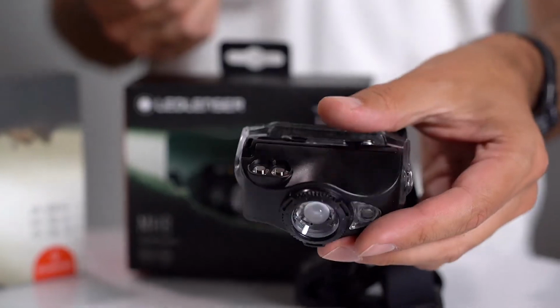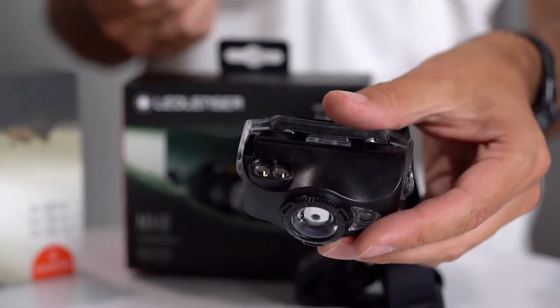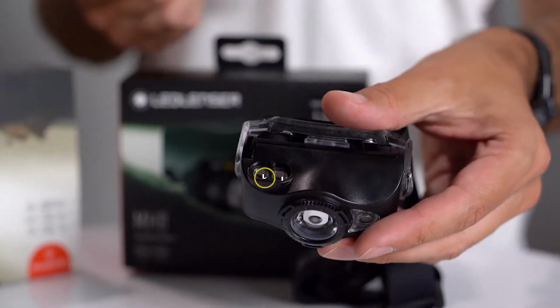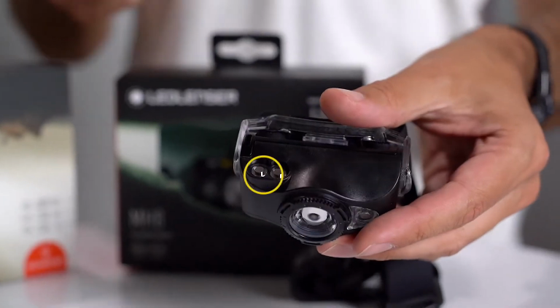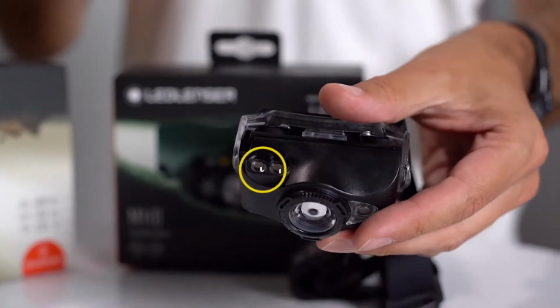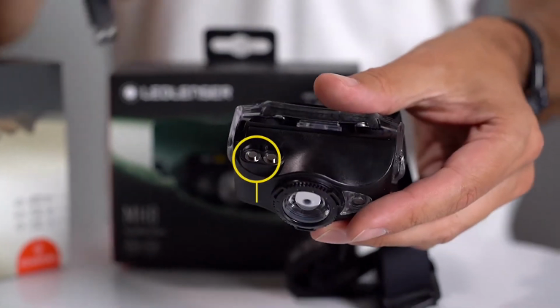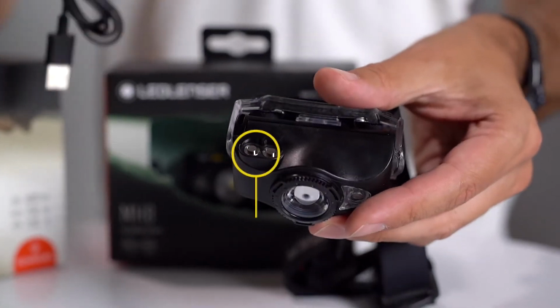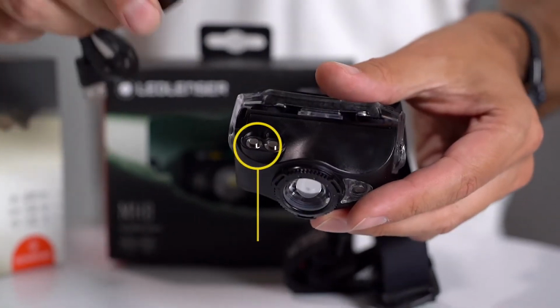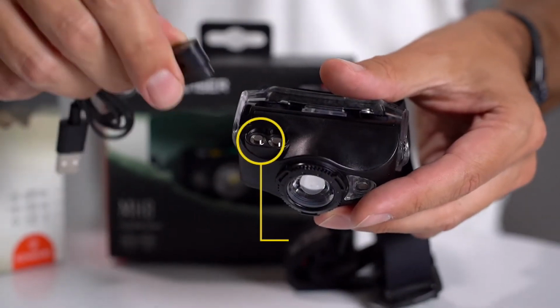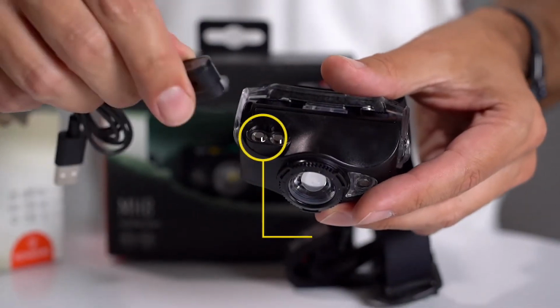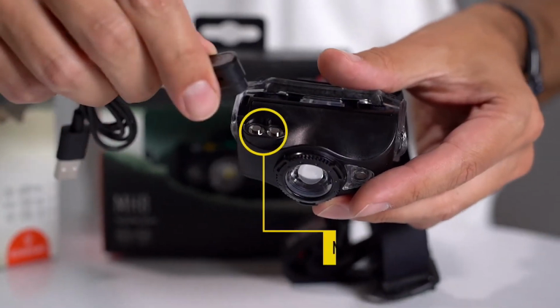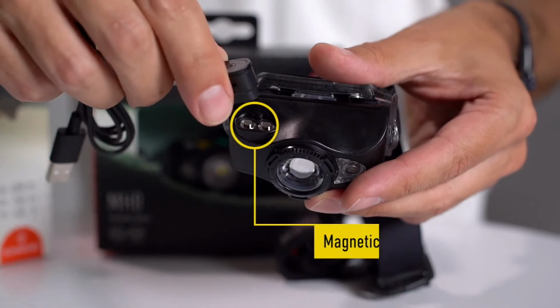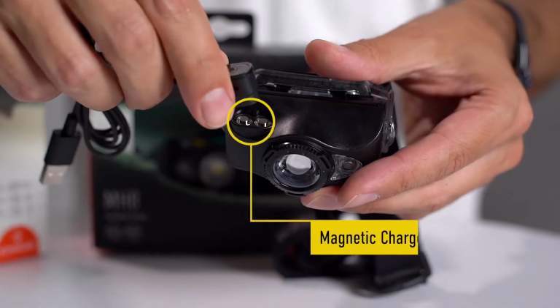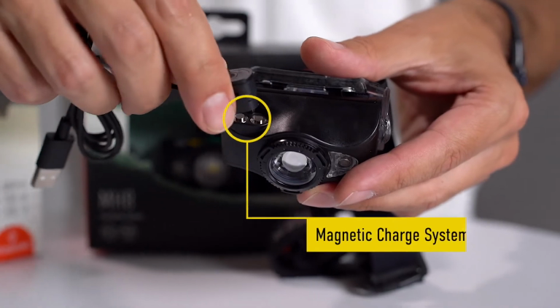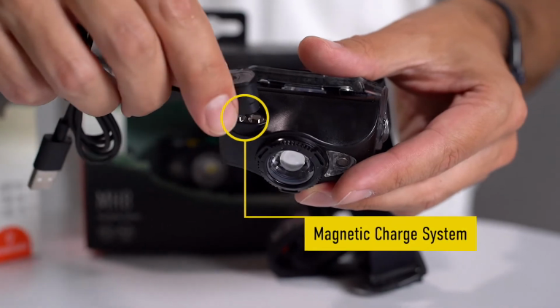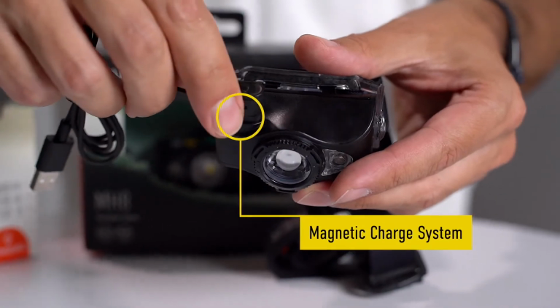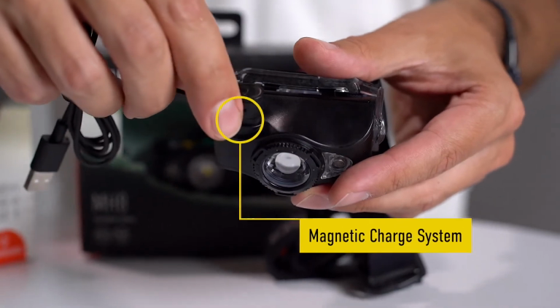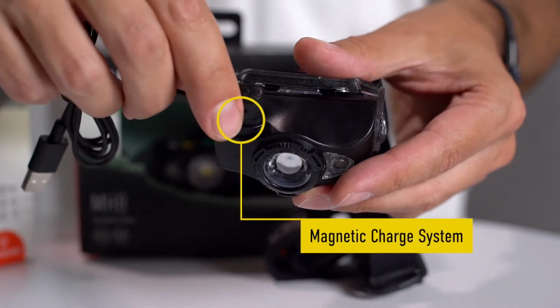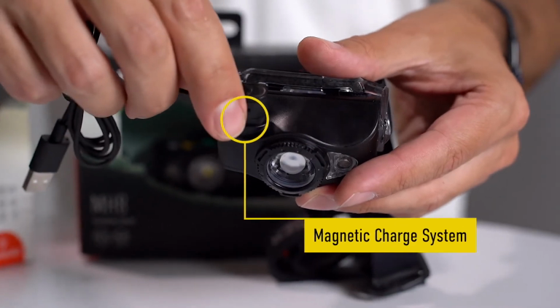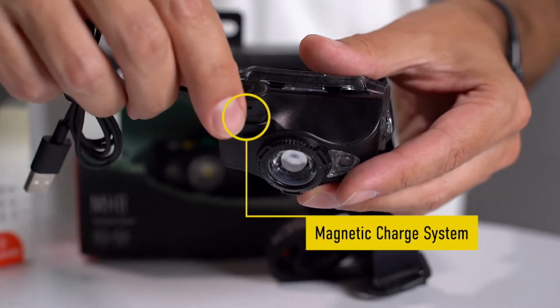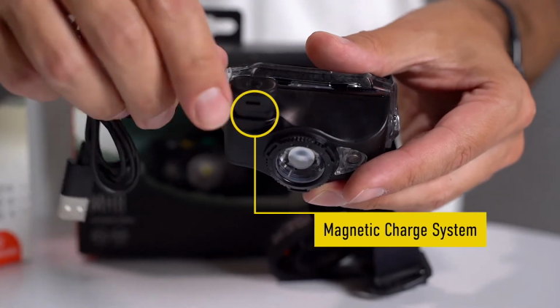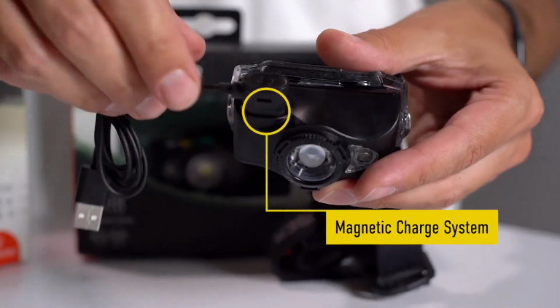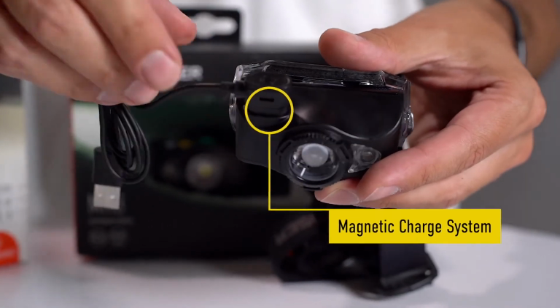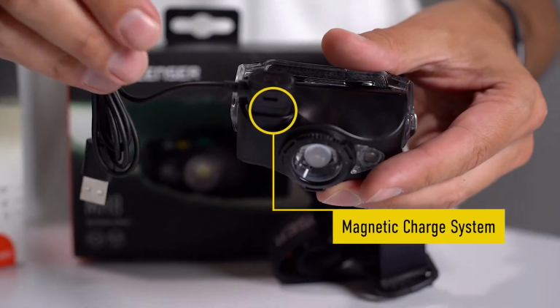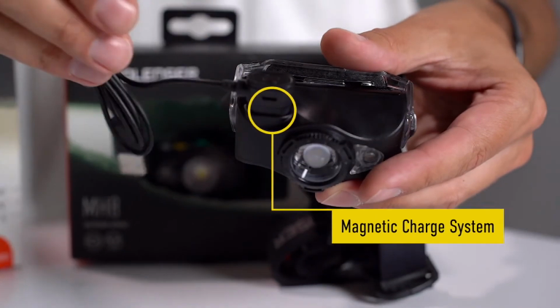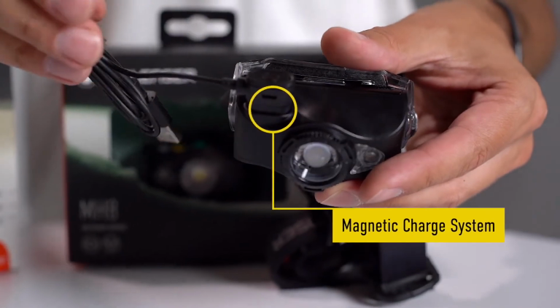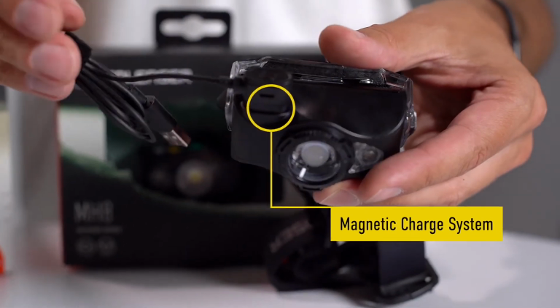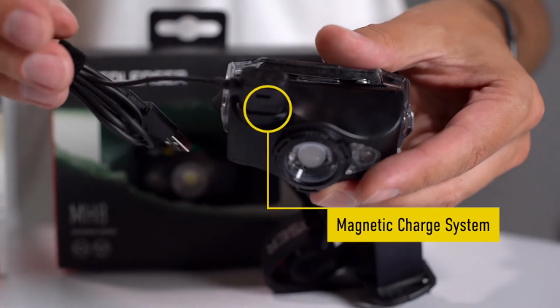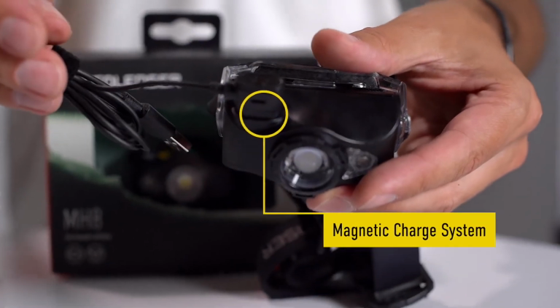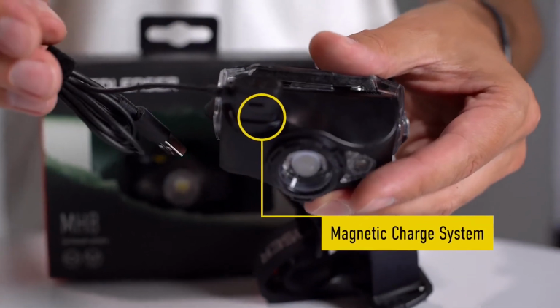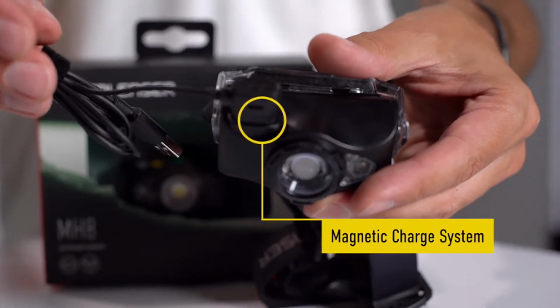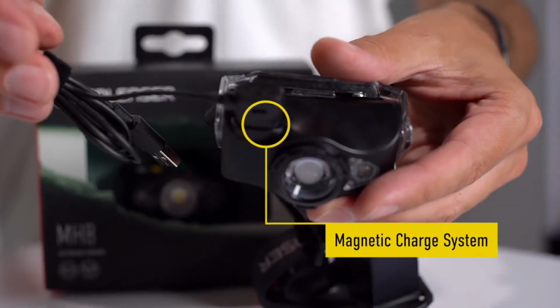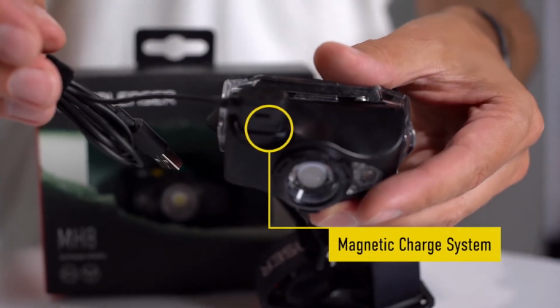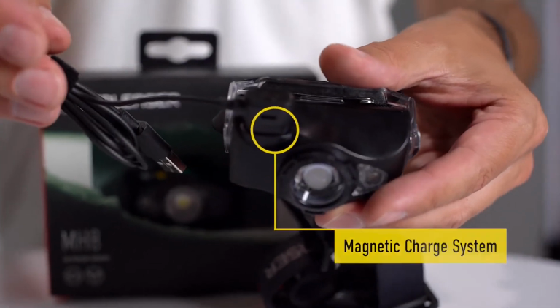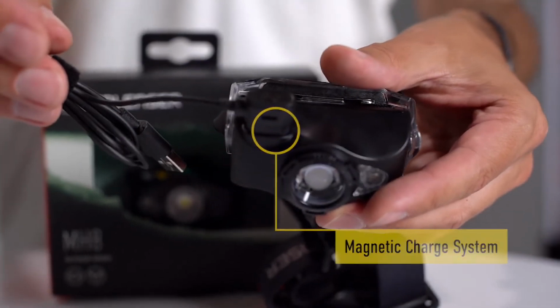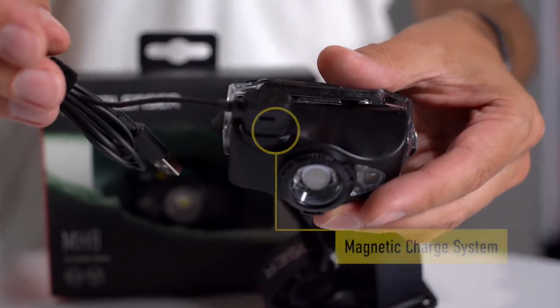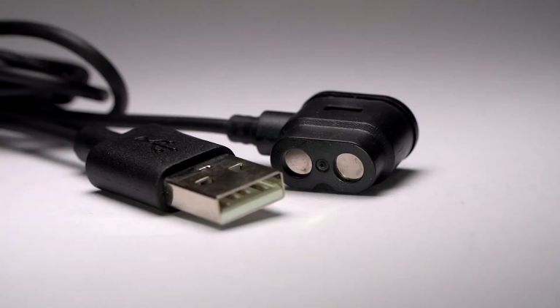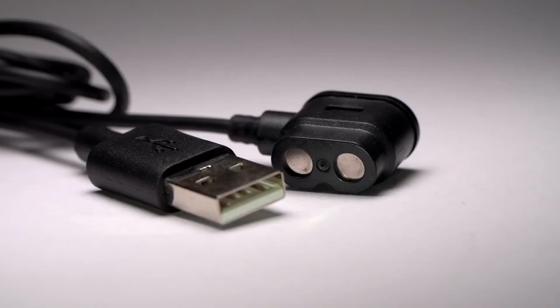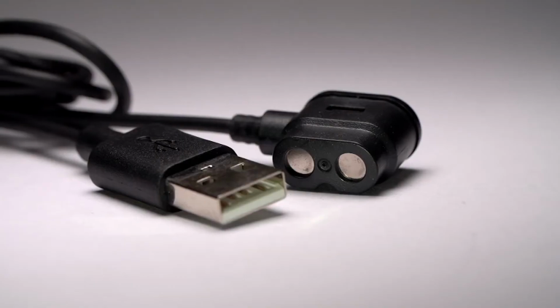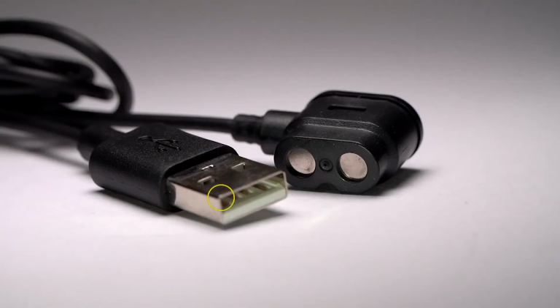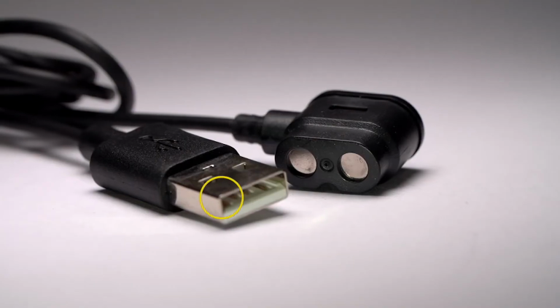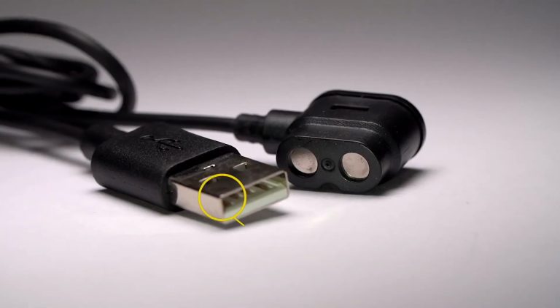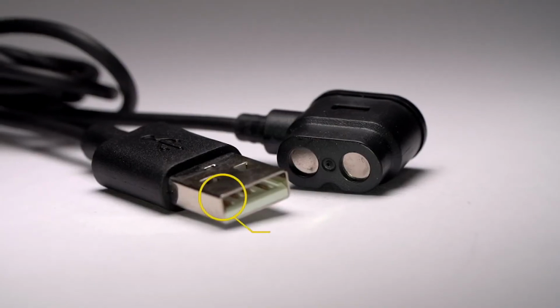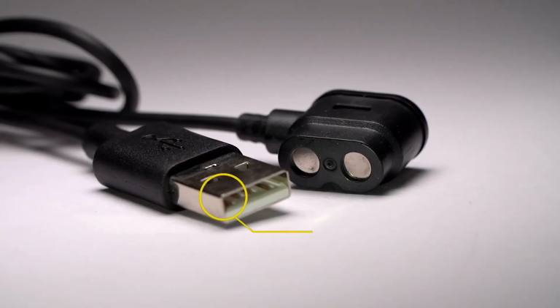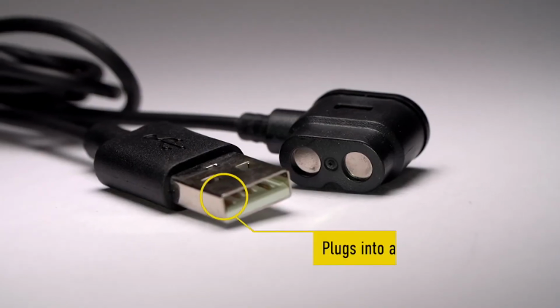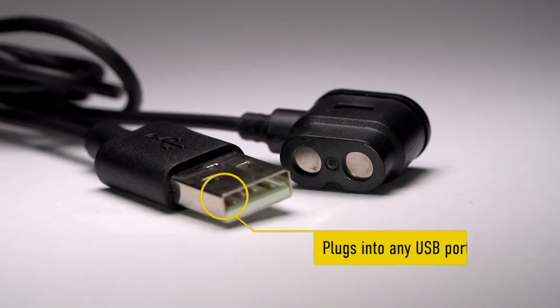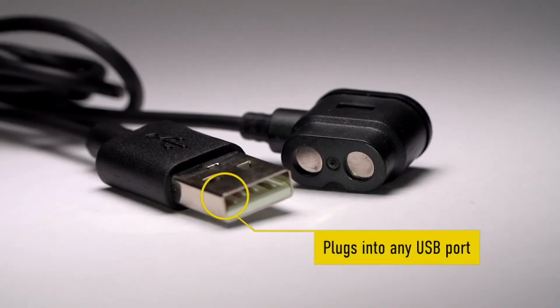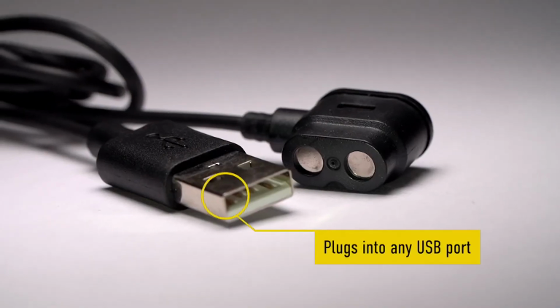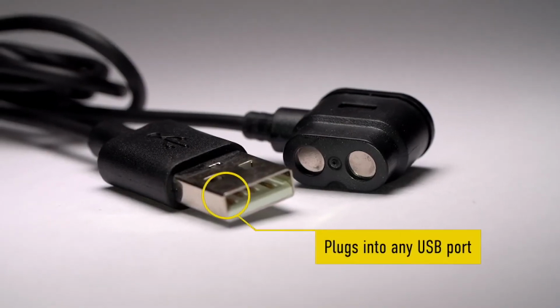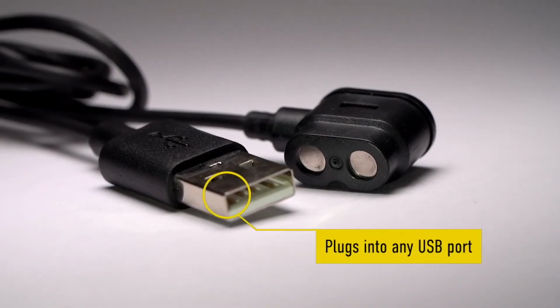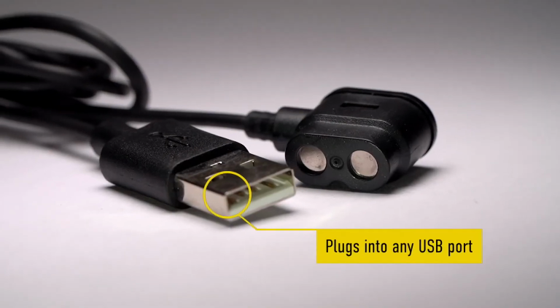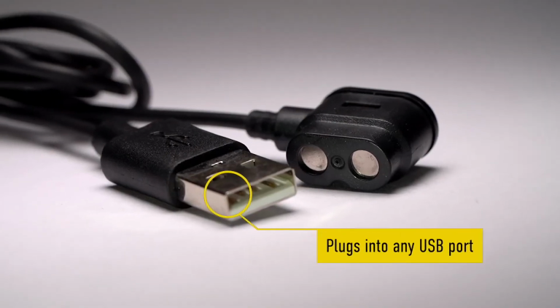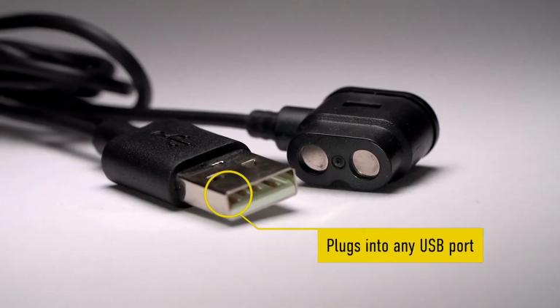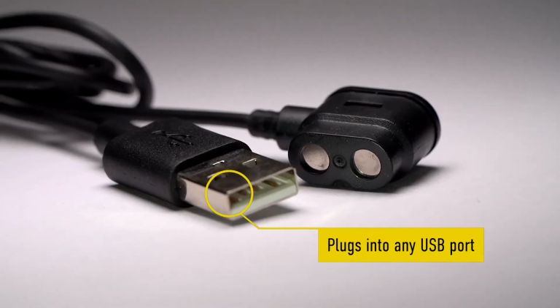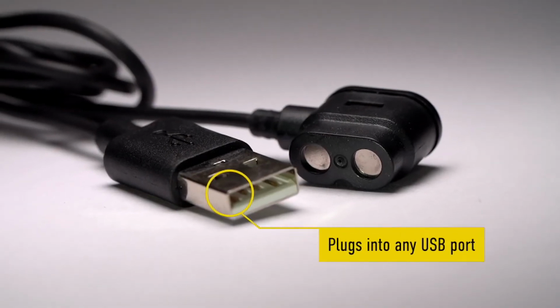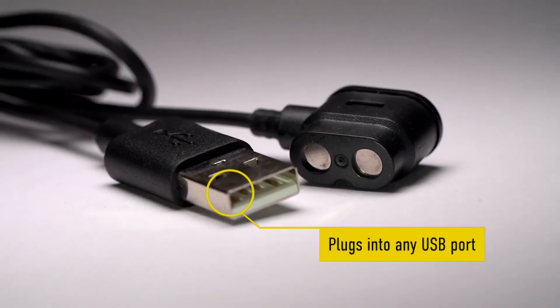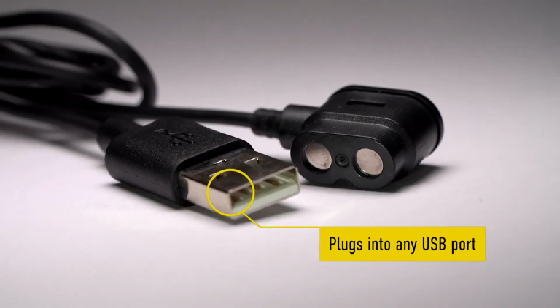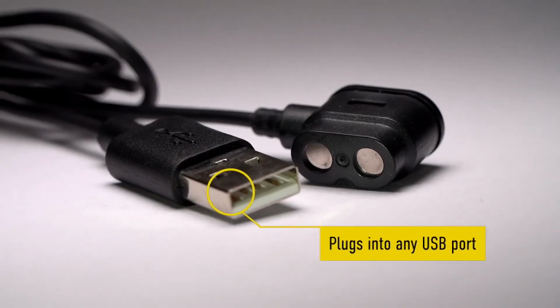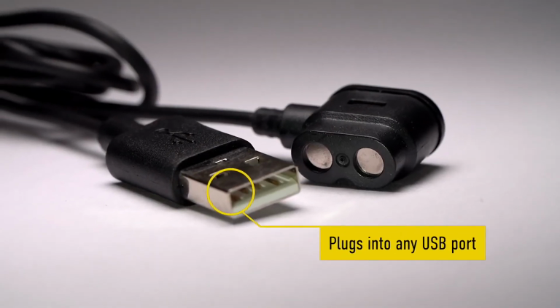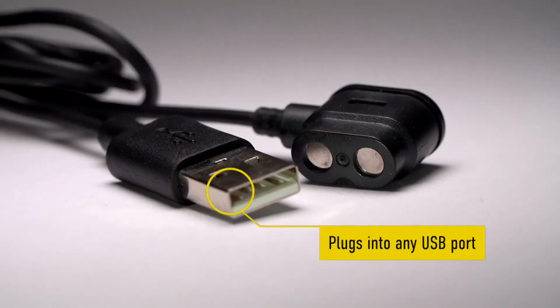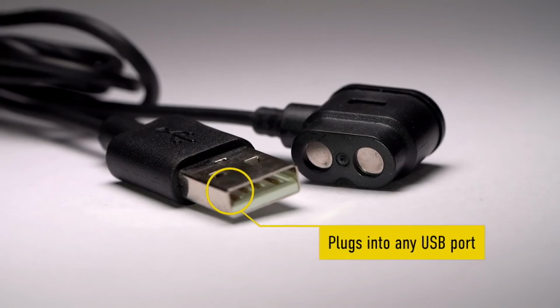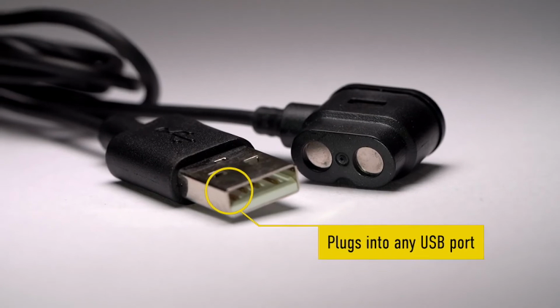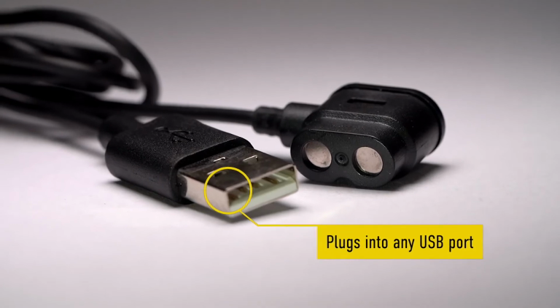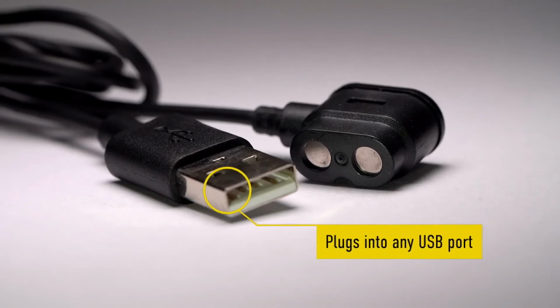Charging is simple and efficient with a clever magnetic charging system, since it does not require the battery to be removed from the housing.